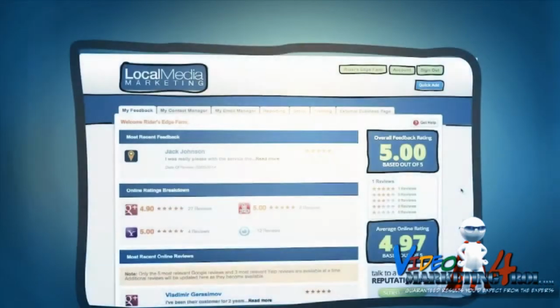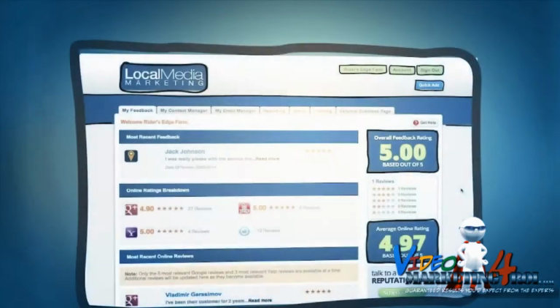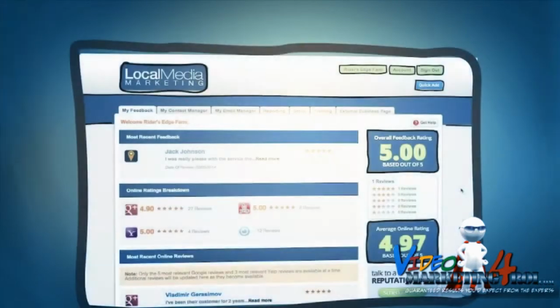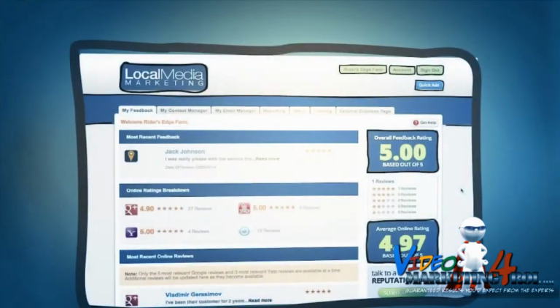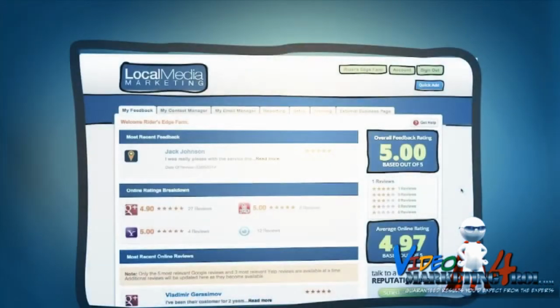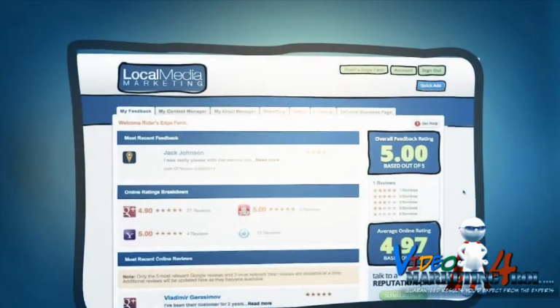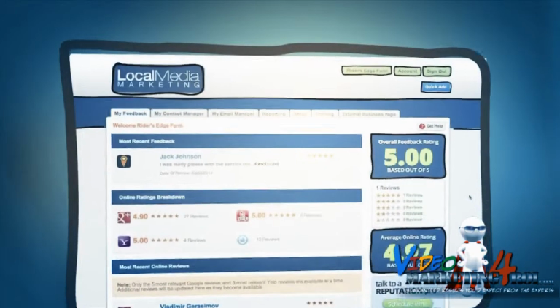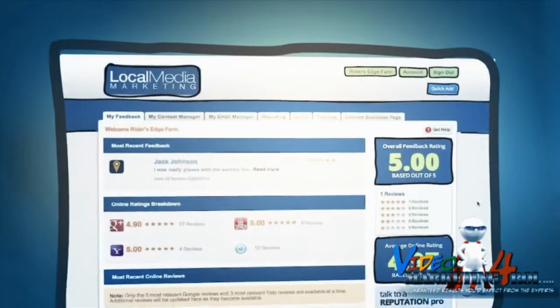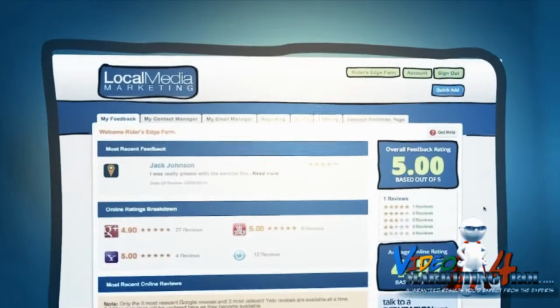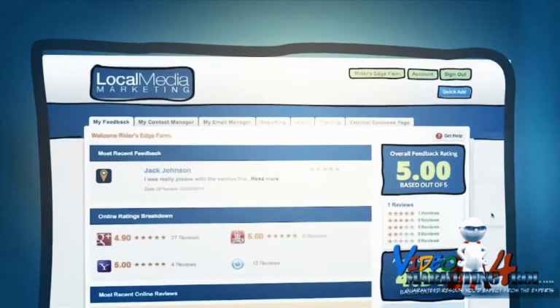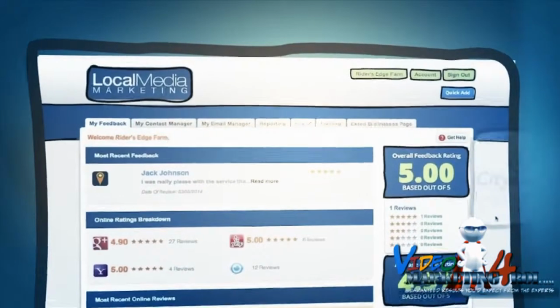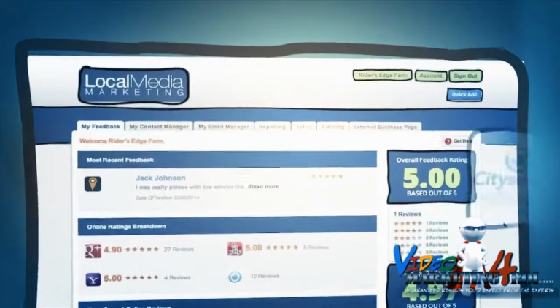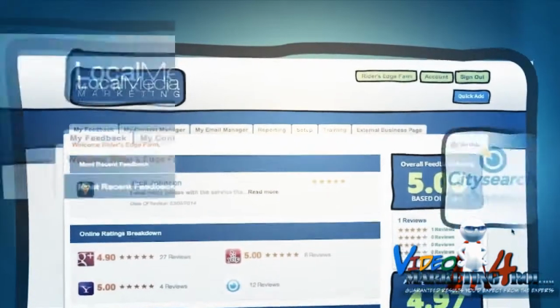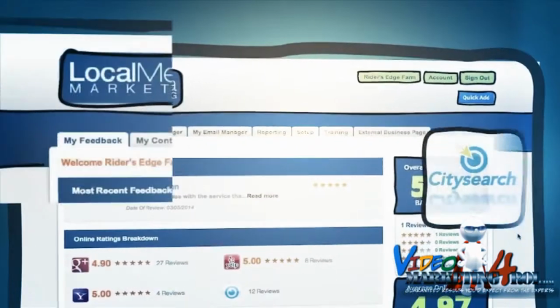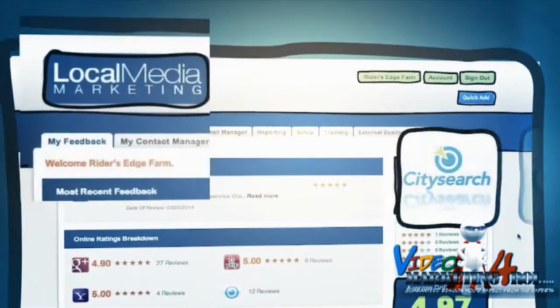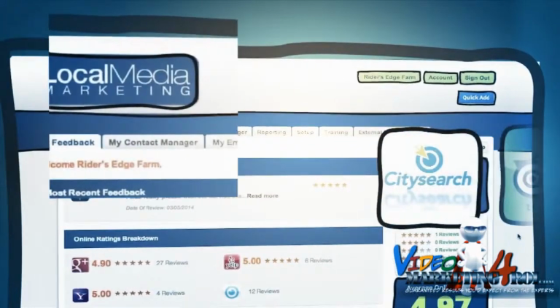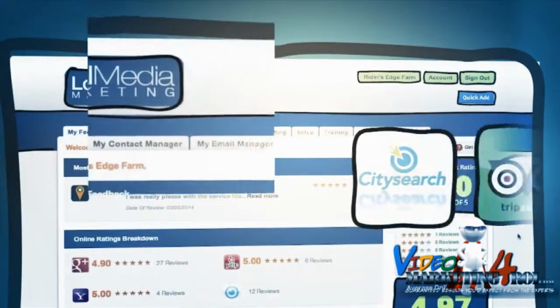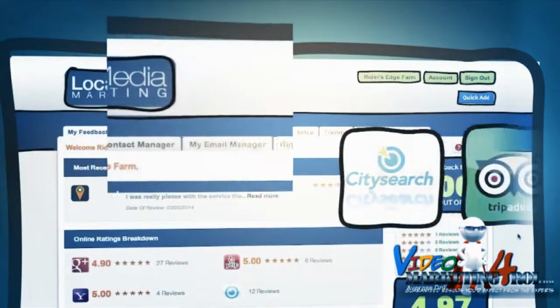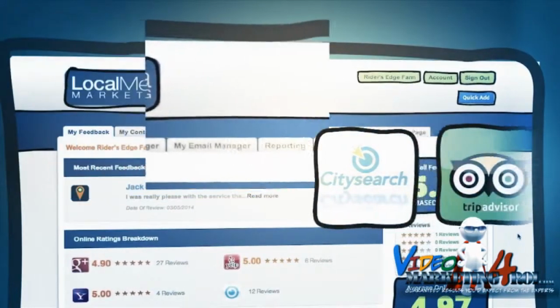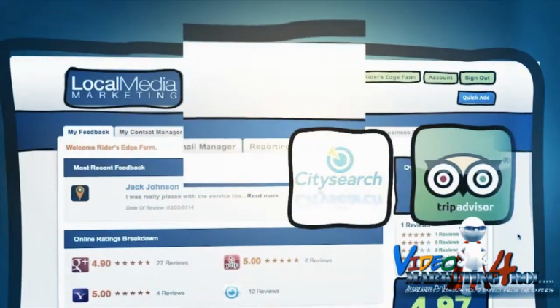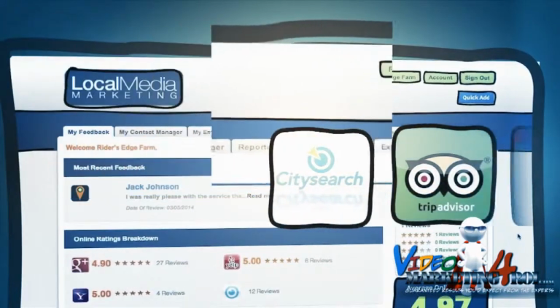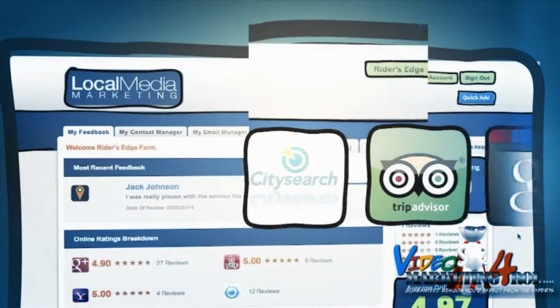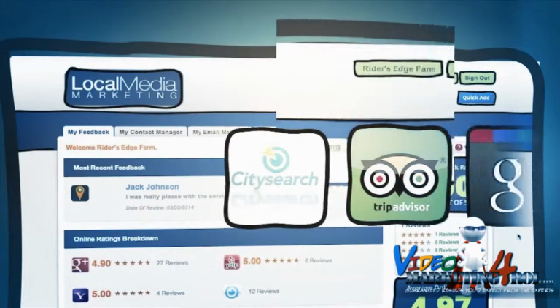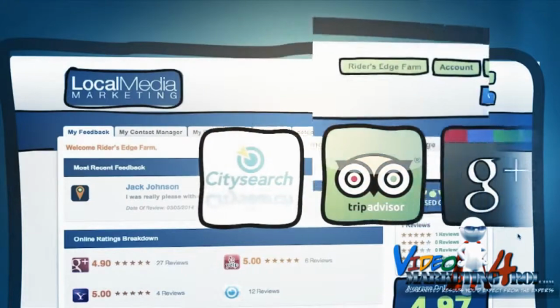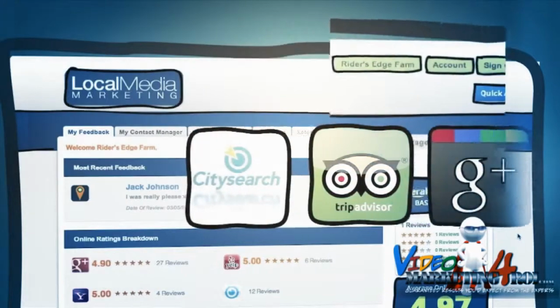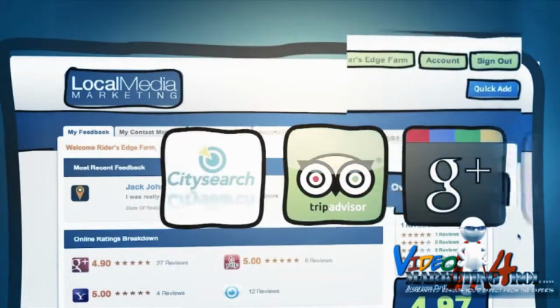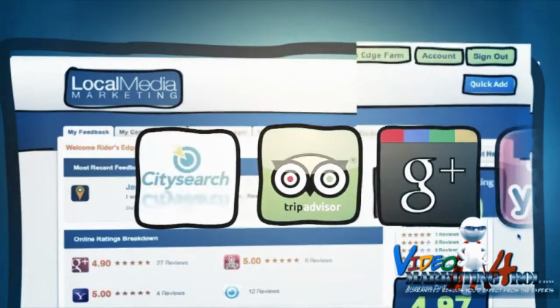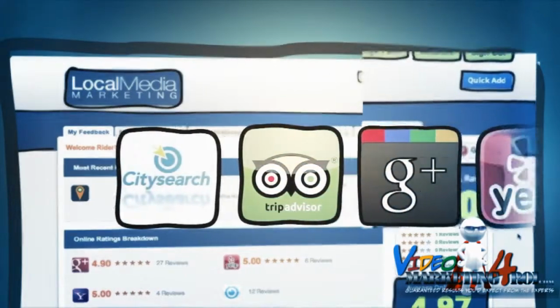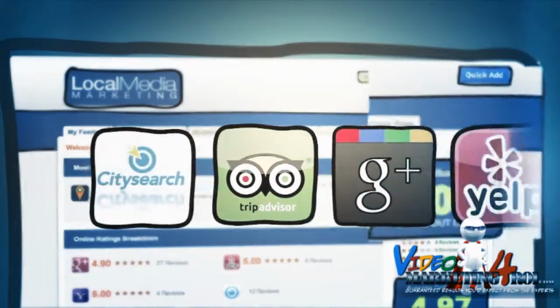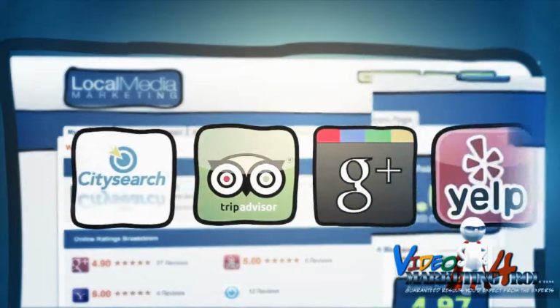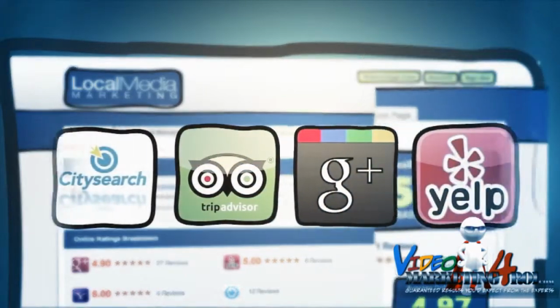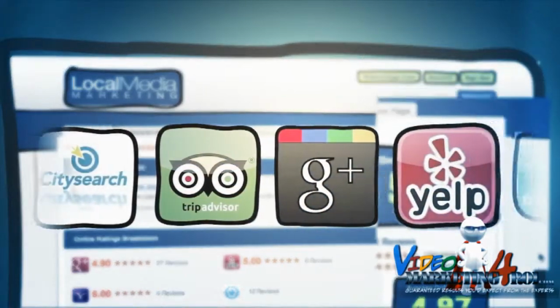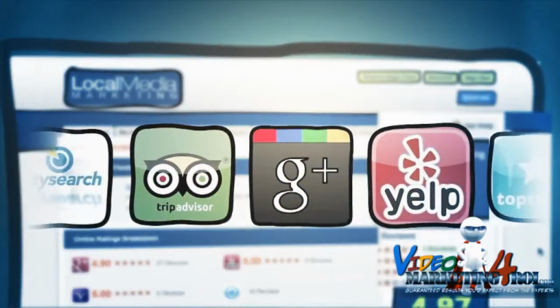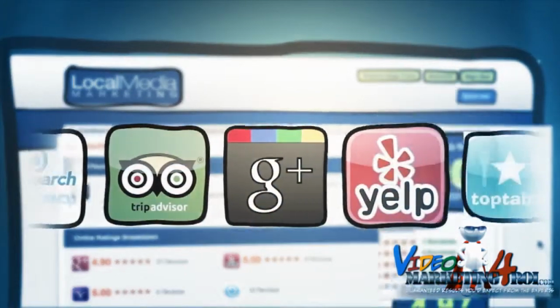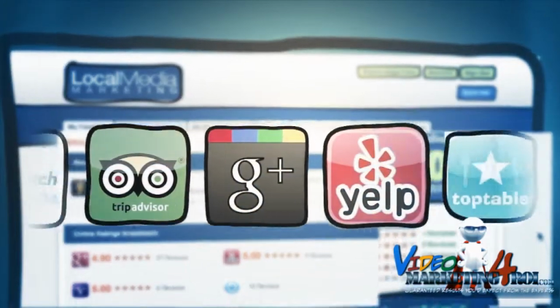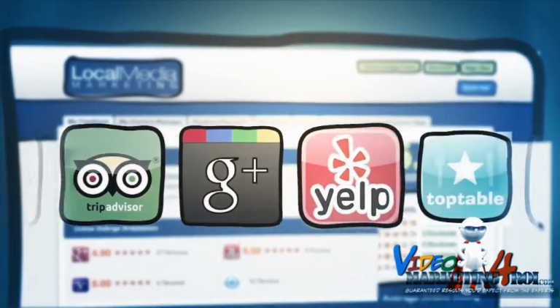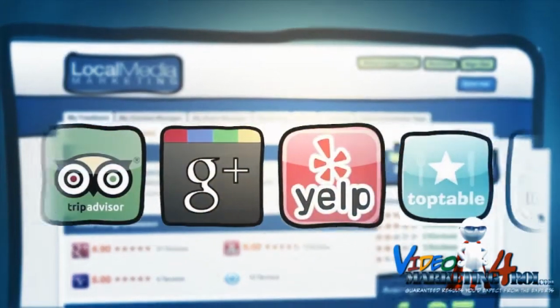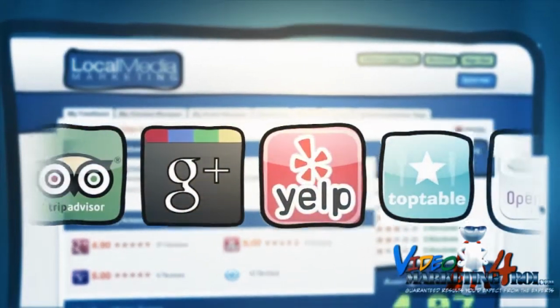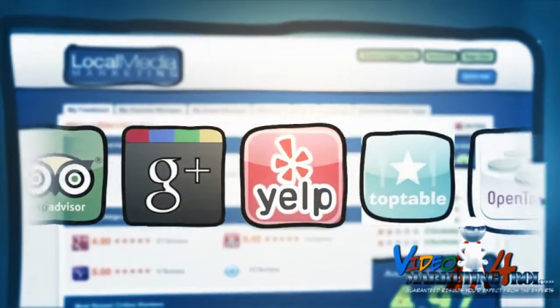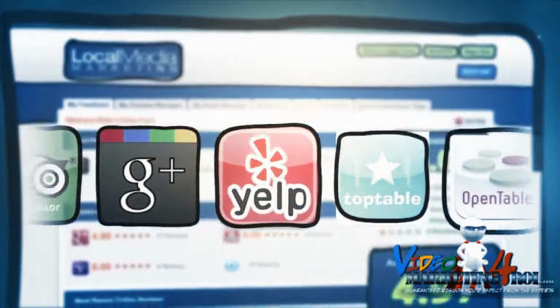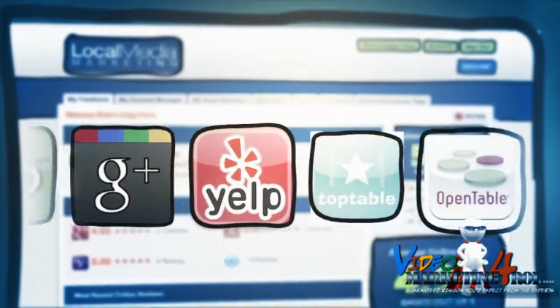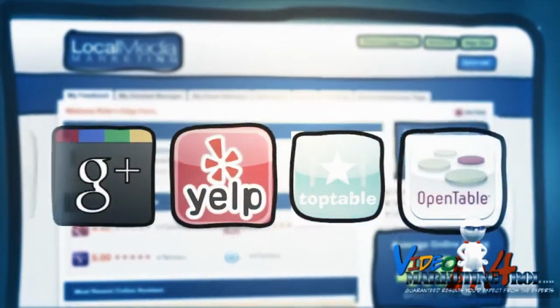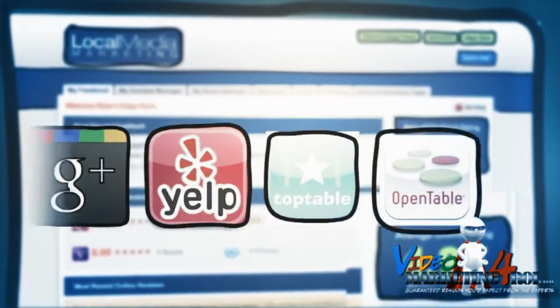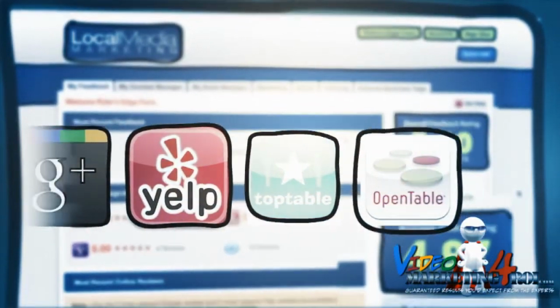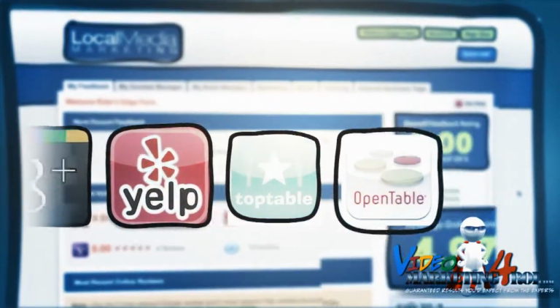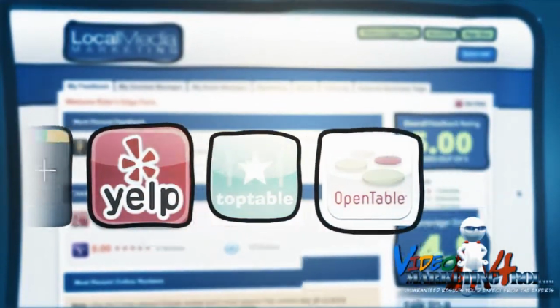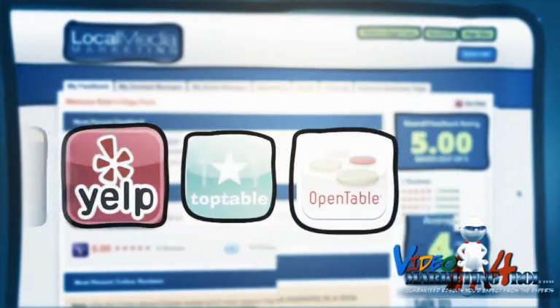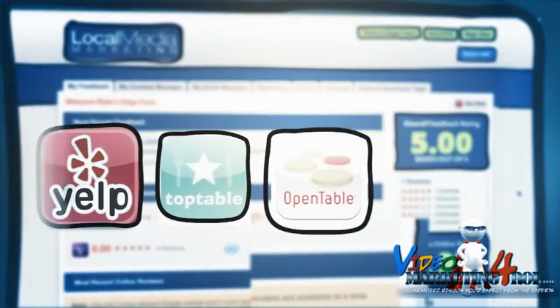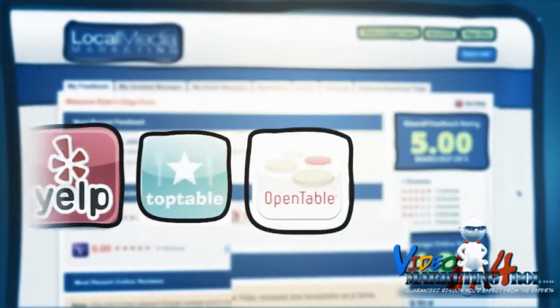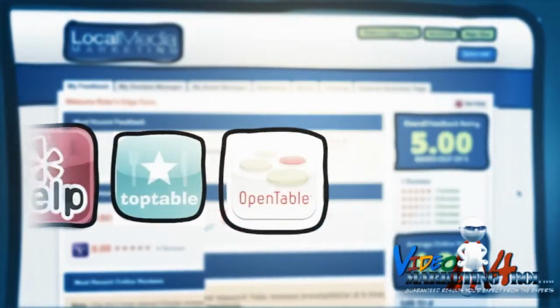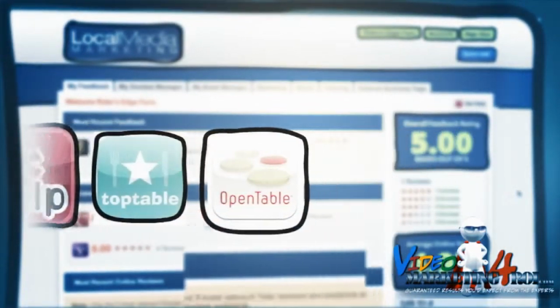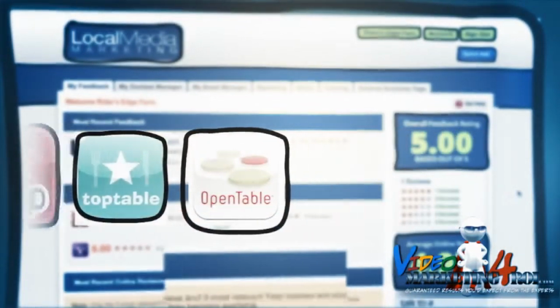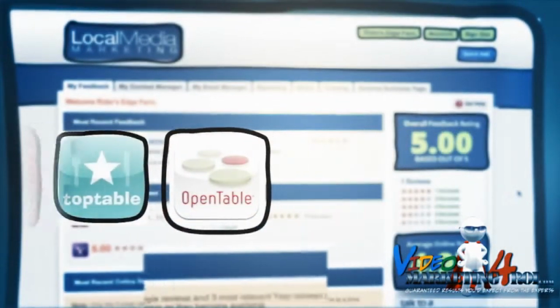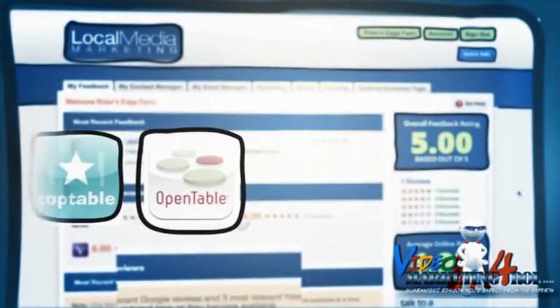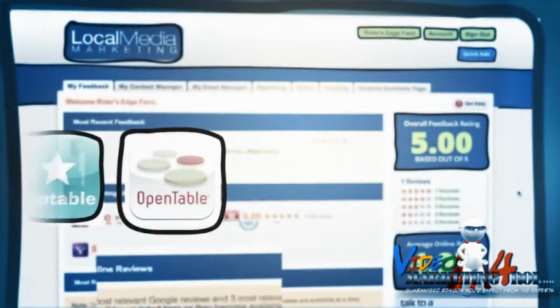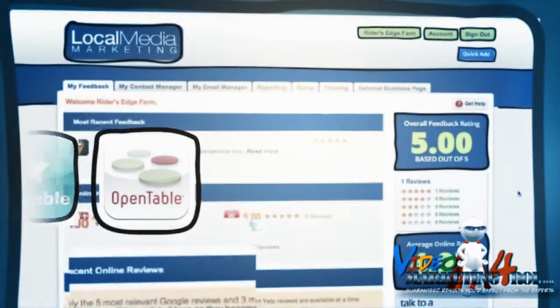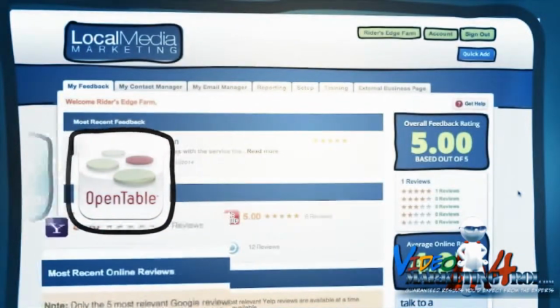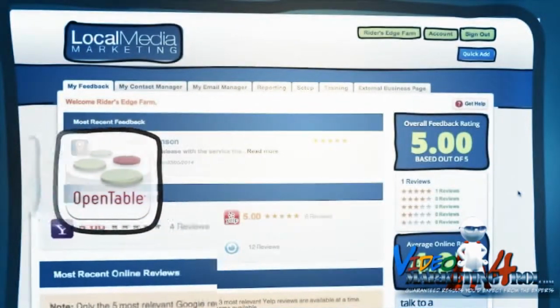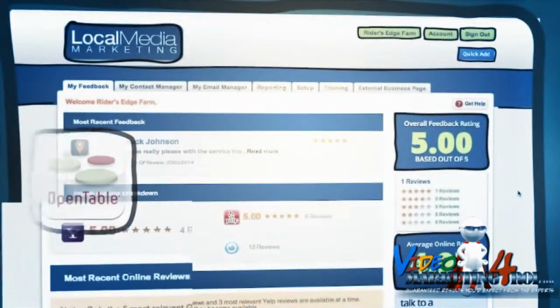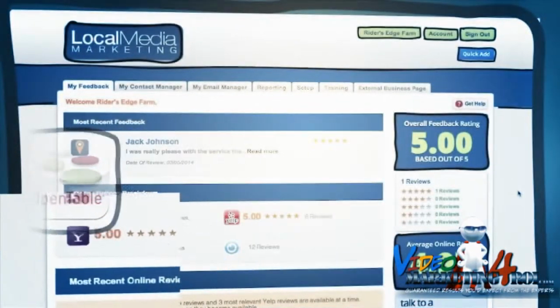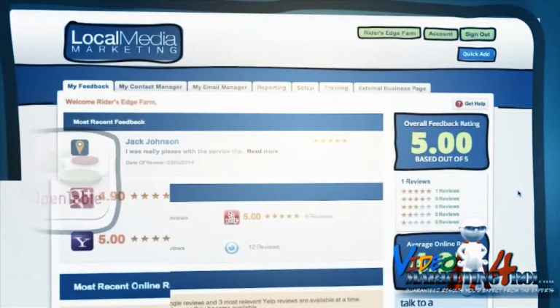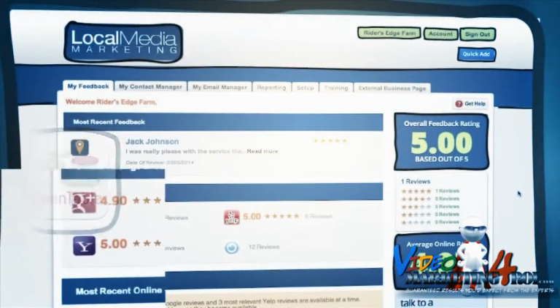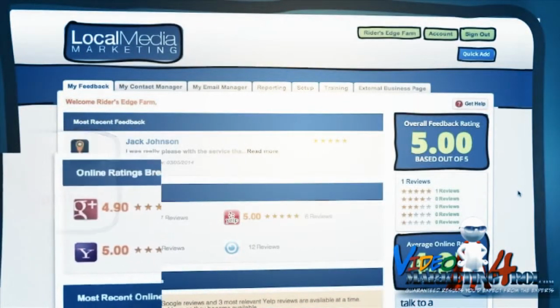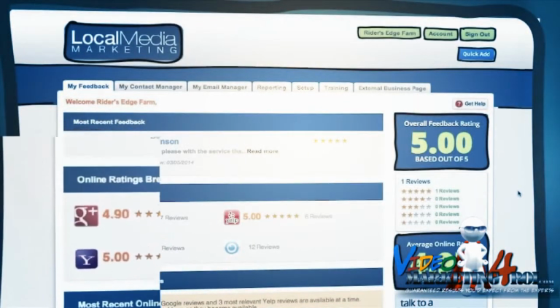Since using this simple process to build his positive feedback, he's been able to monitor all the review sites using one dashboard, making it easy to keep track of his entire online presence.